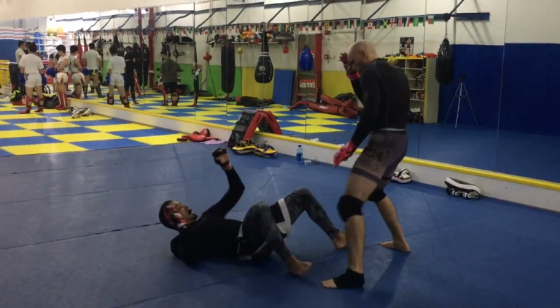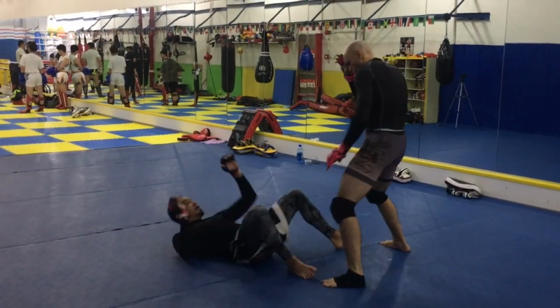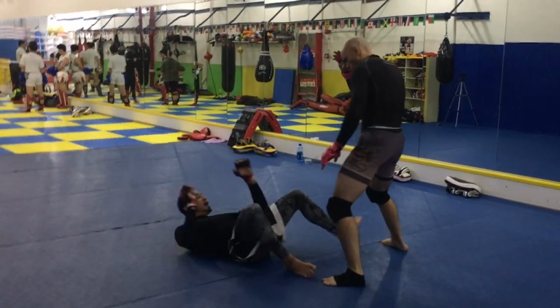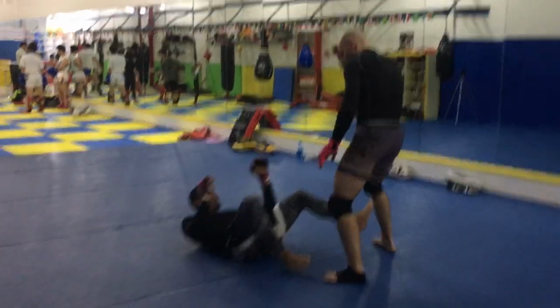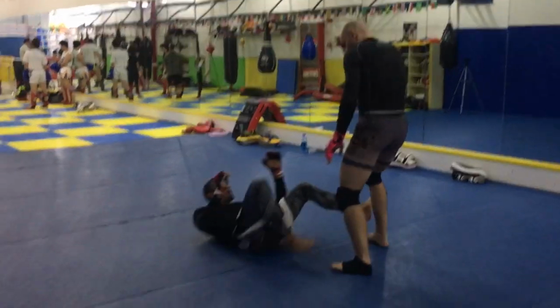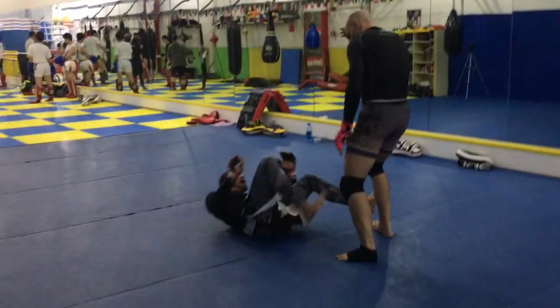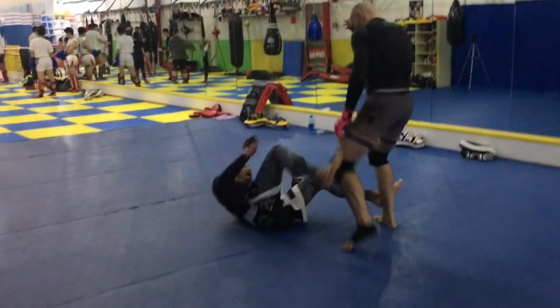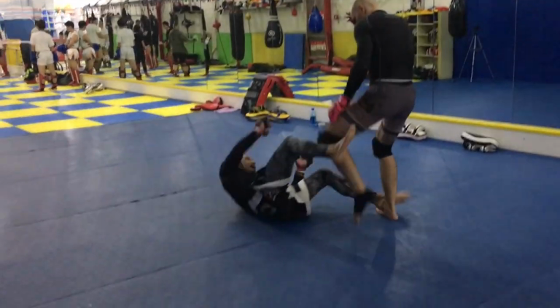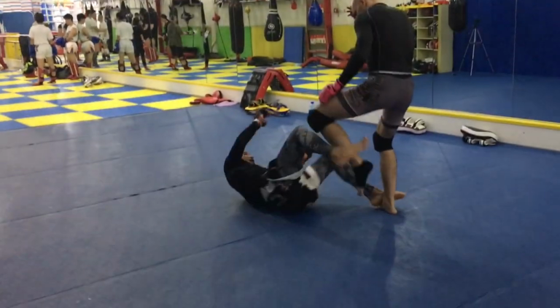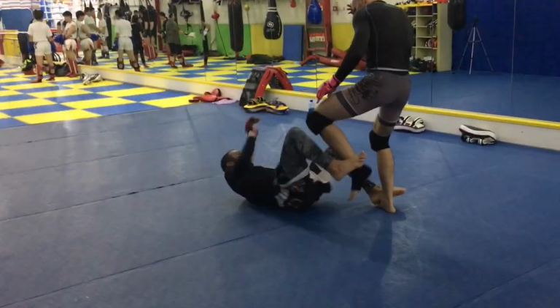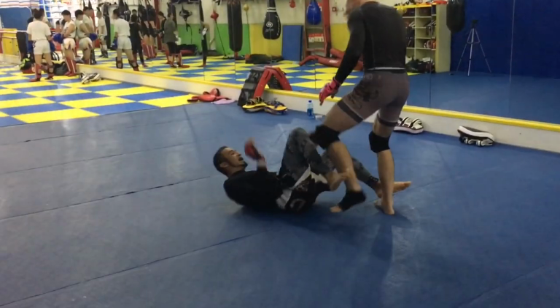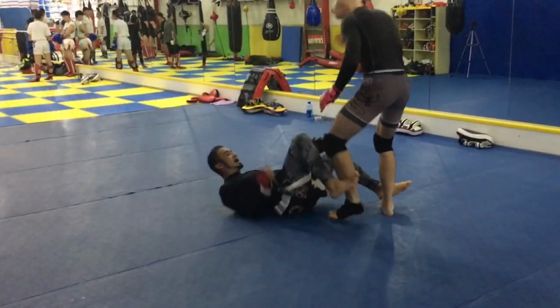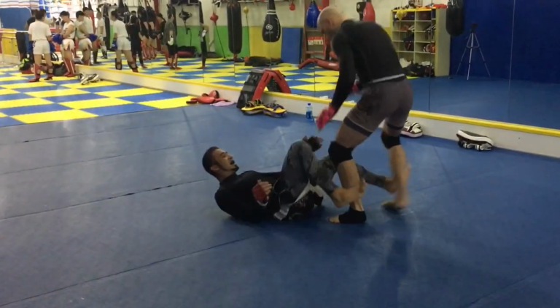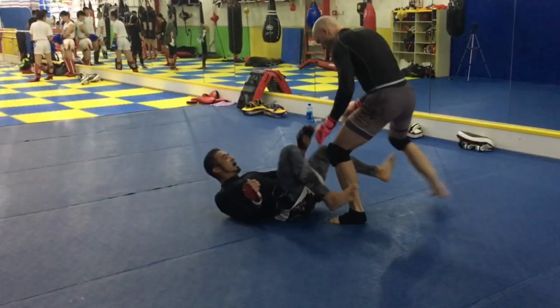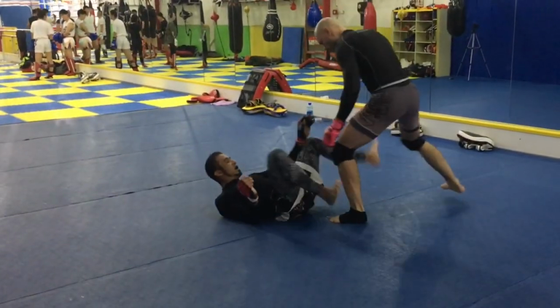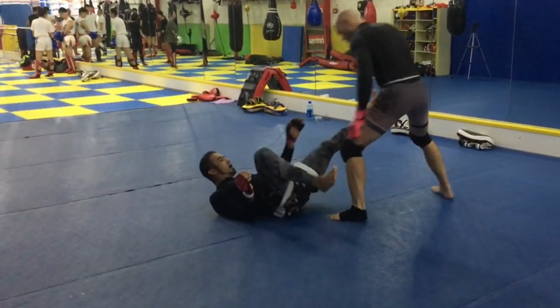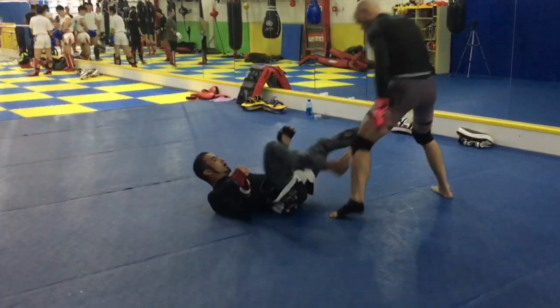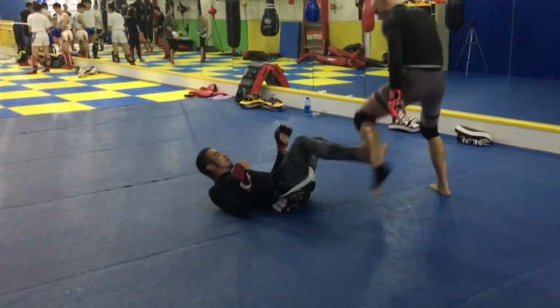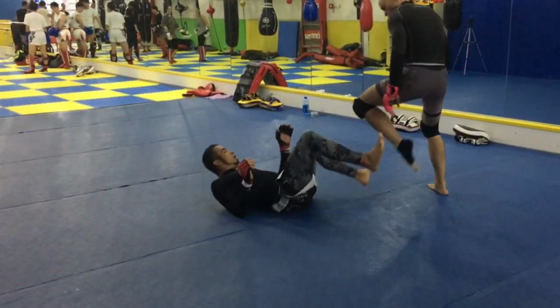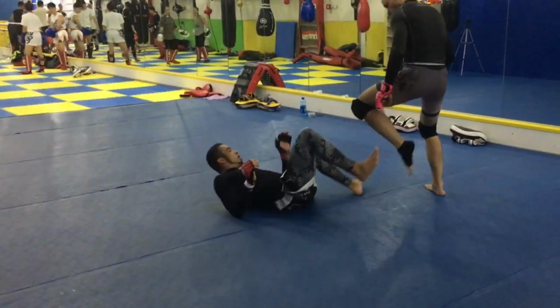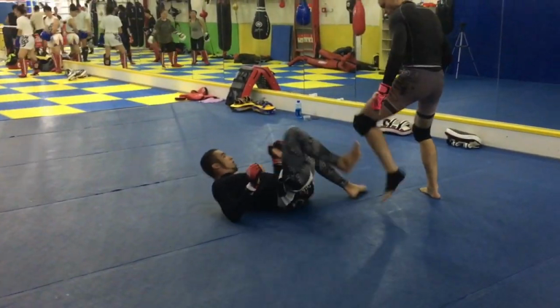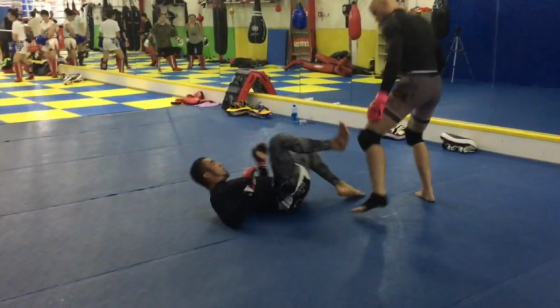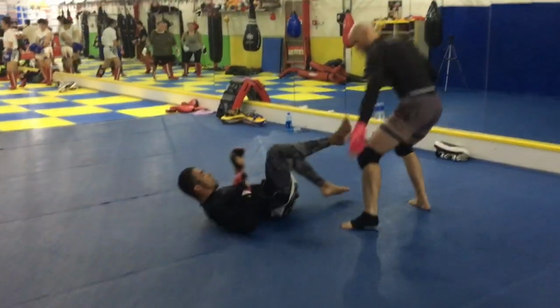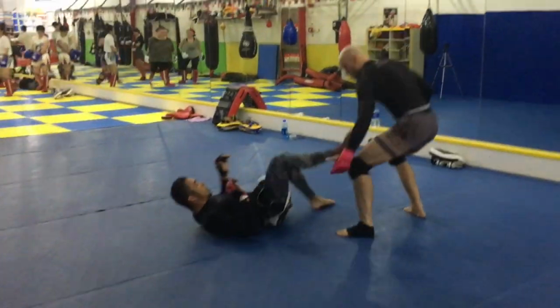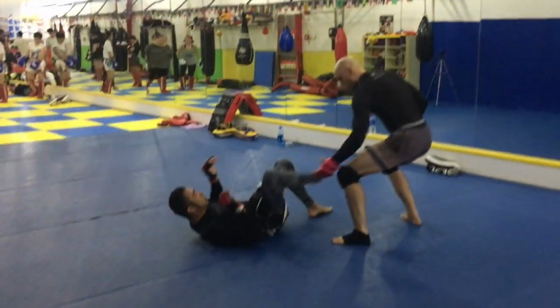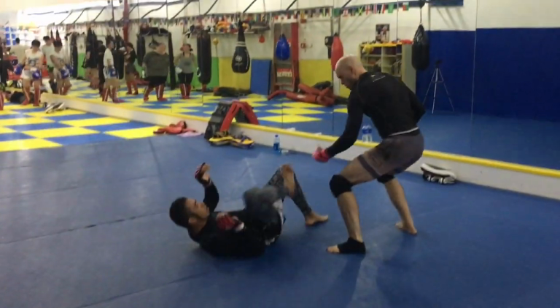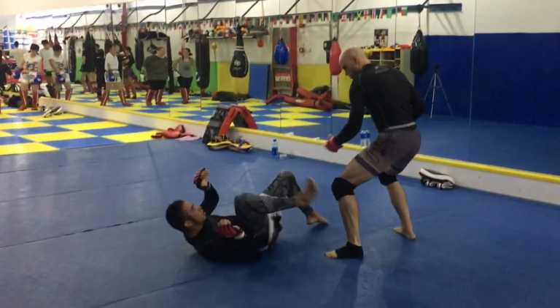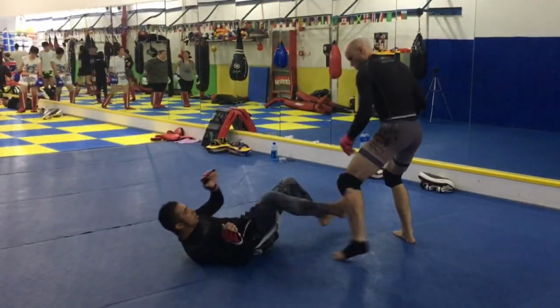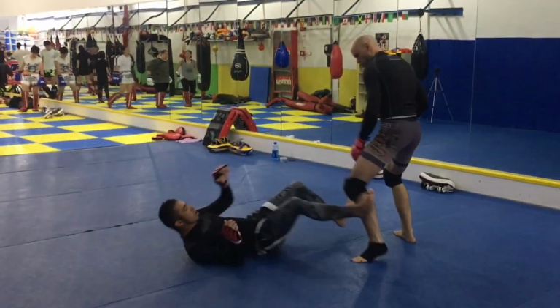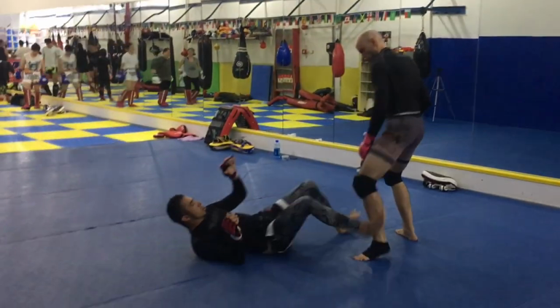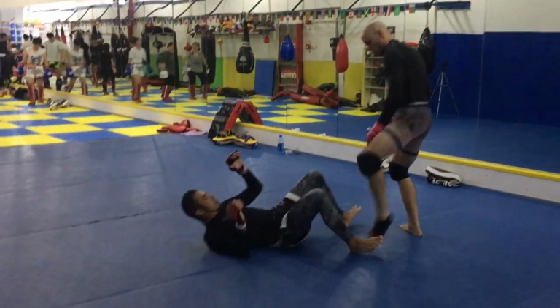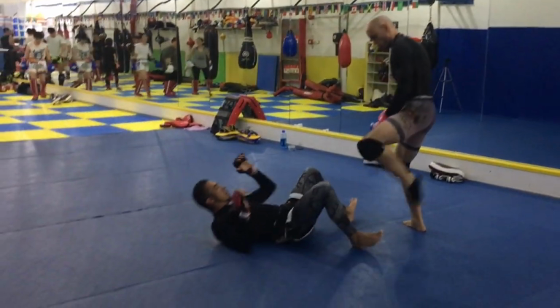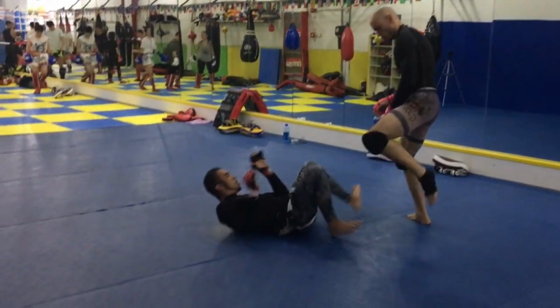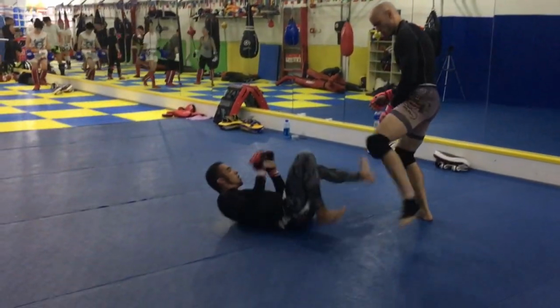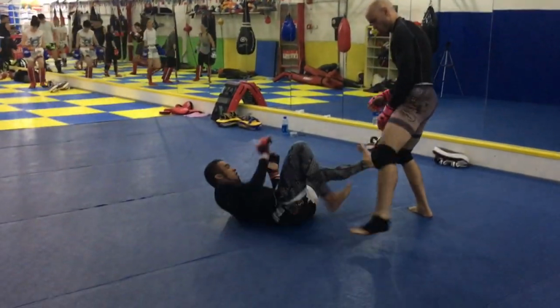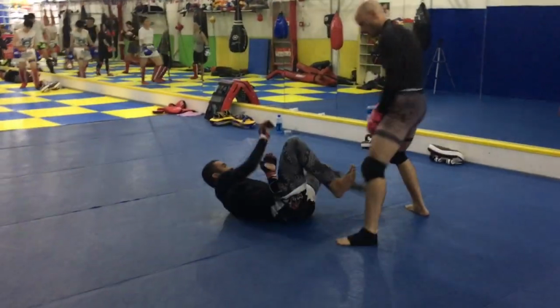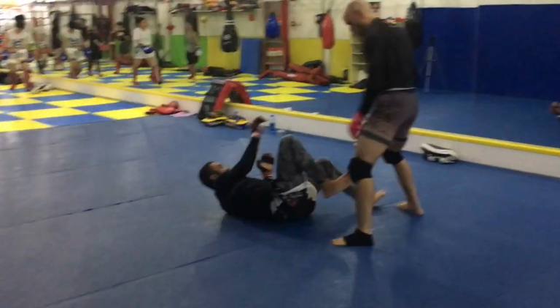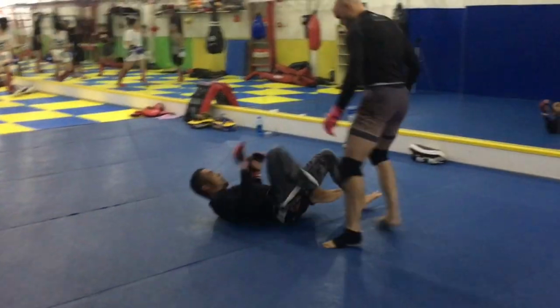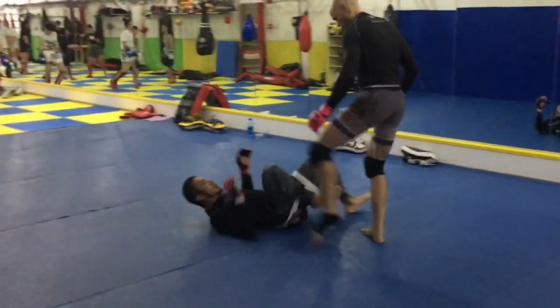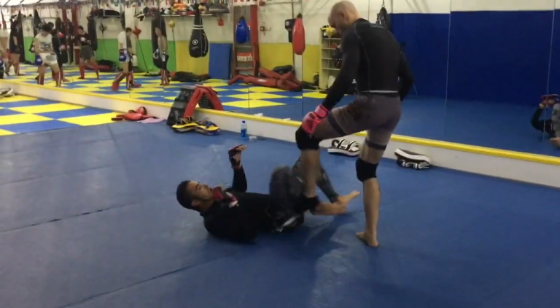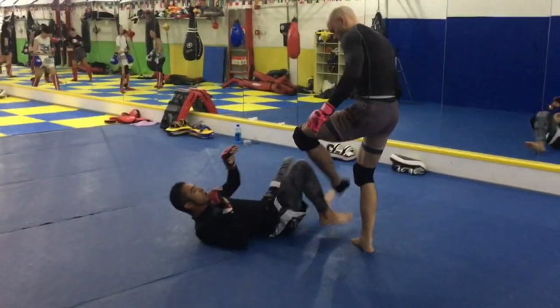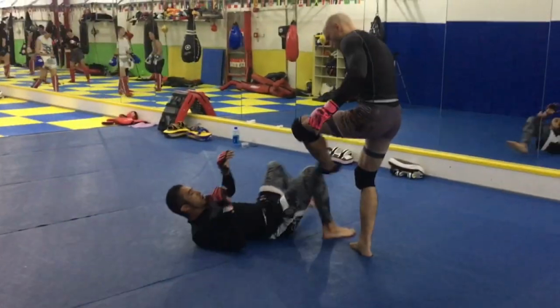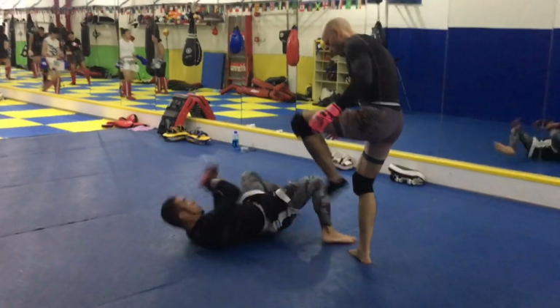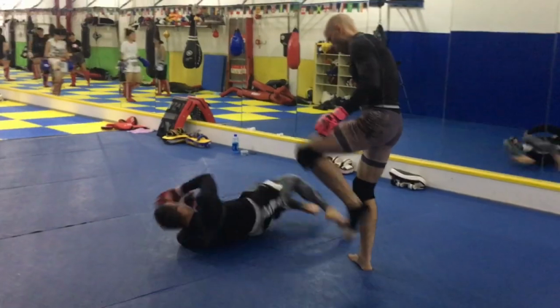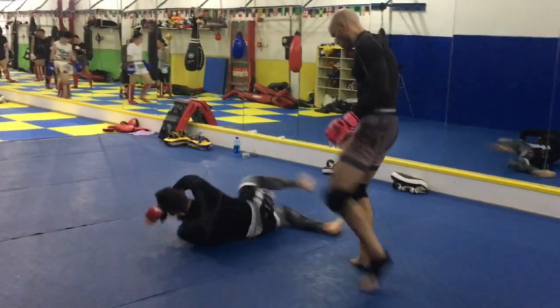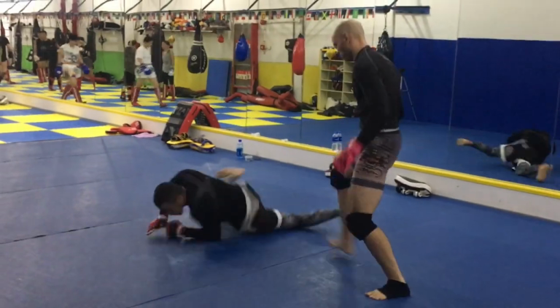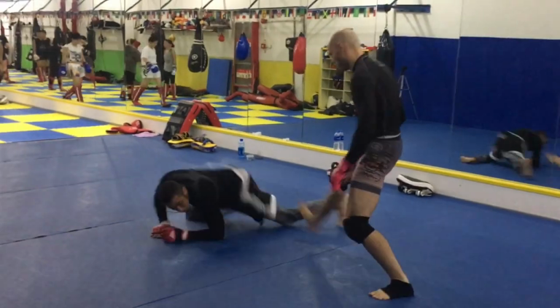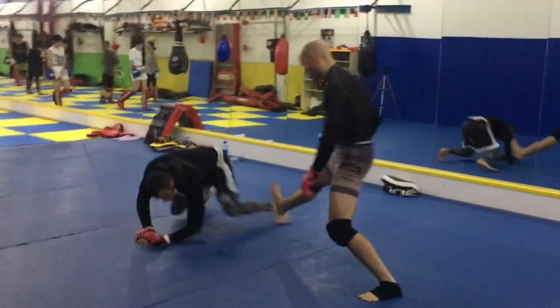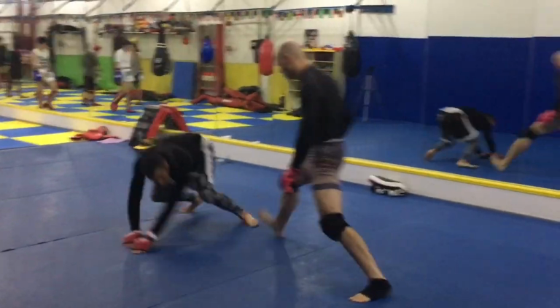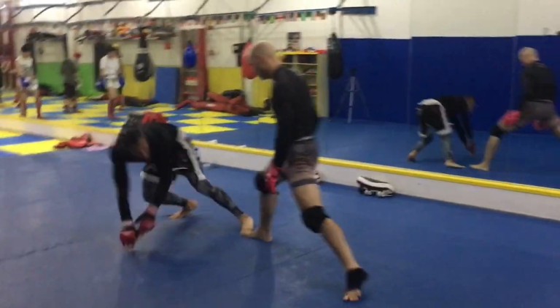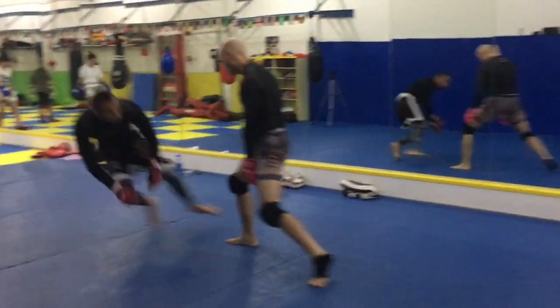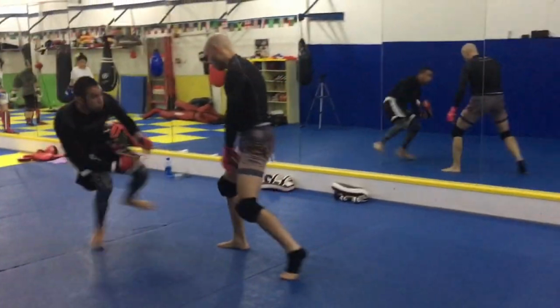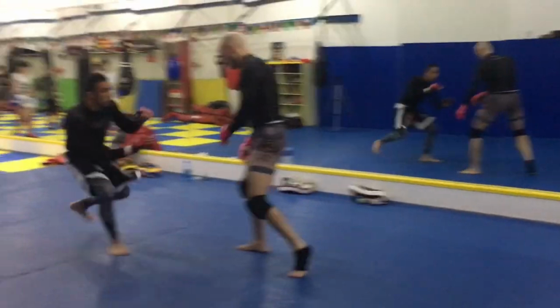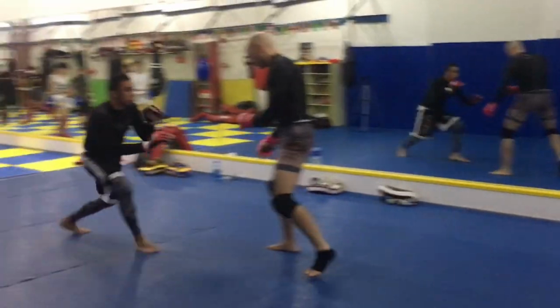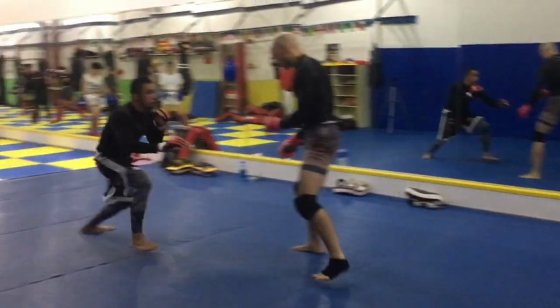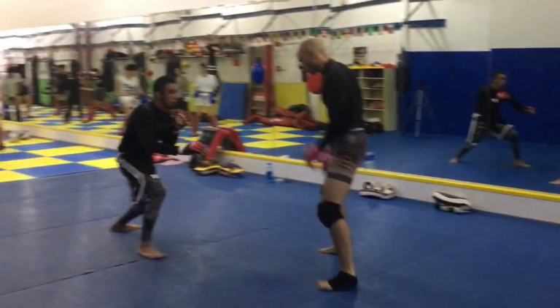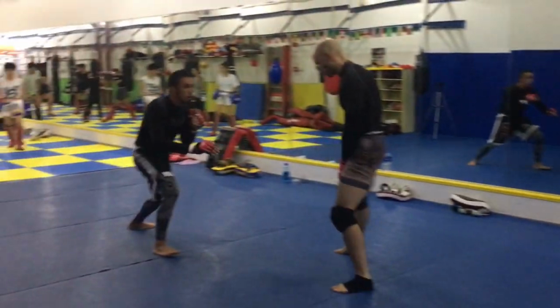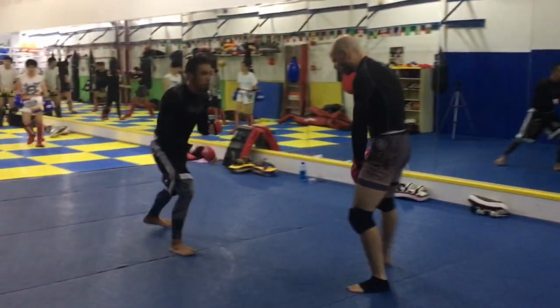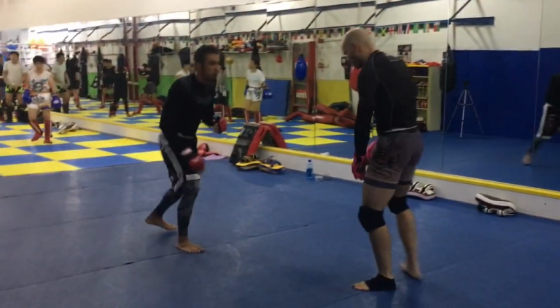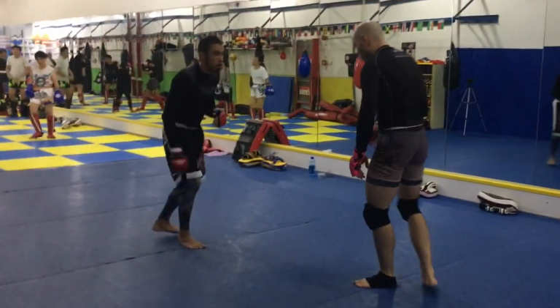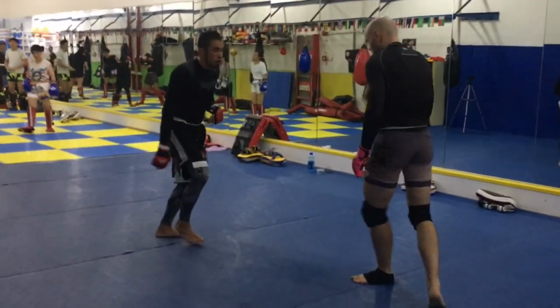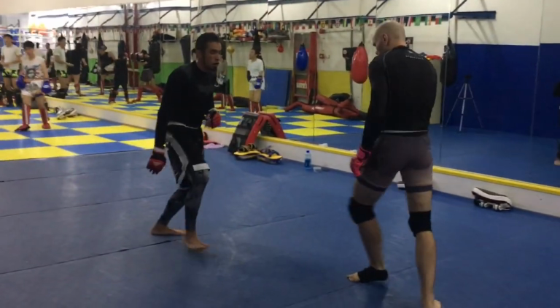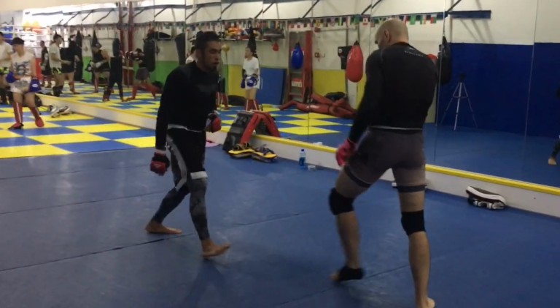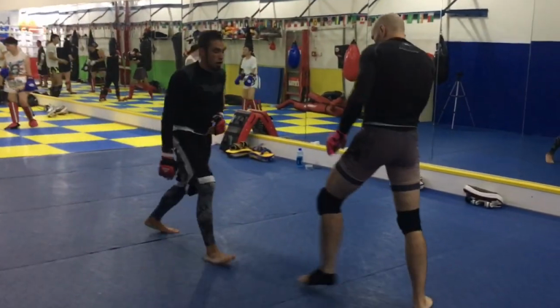Hi, it's Ramsay Dewey with the GX Fight Club in Shanghai, China. Here's some sparring footage with our friend Angelo — he came to visit from Japan.